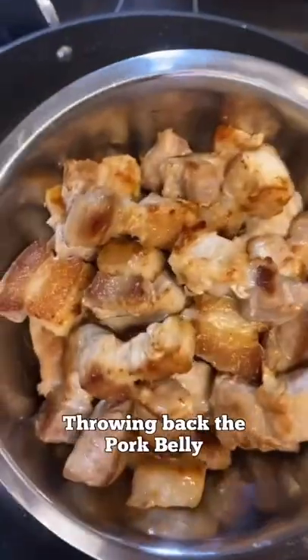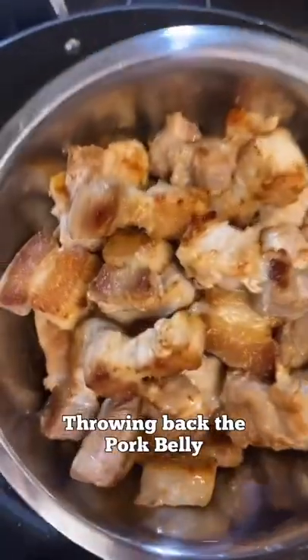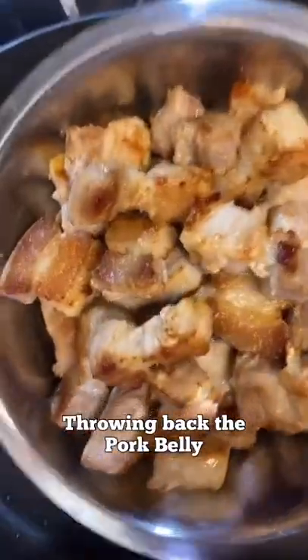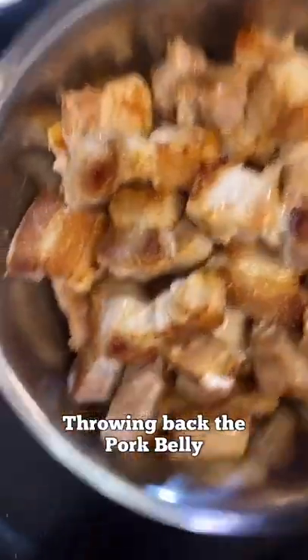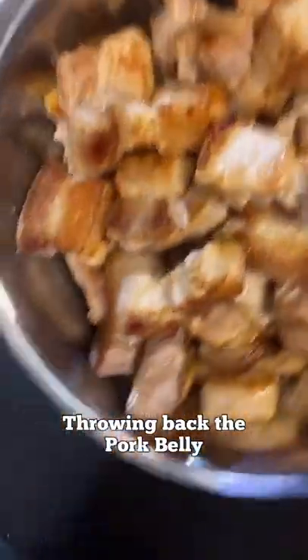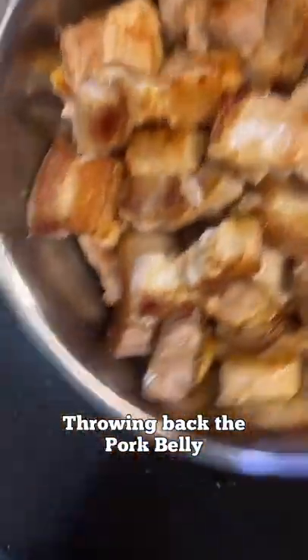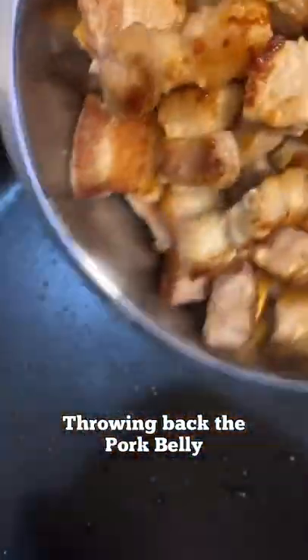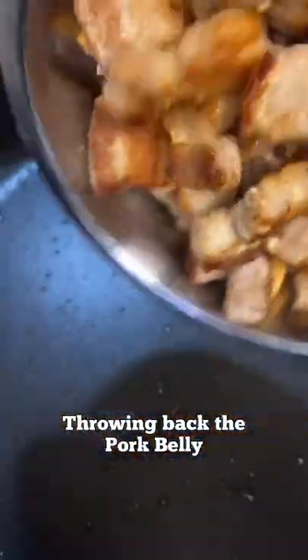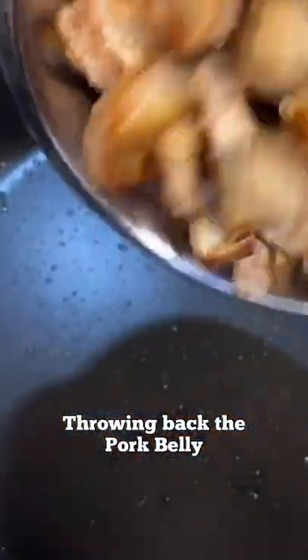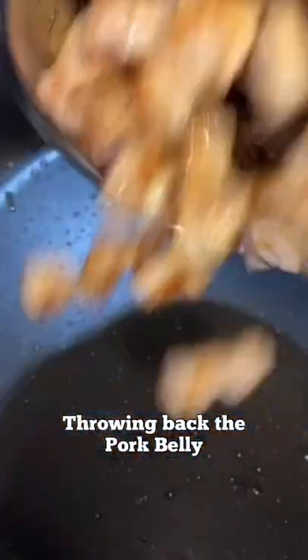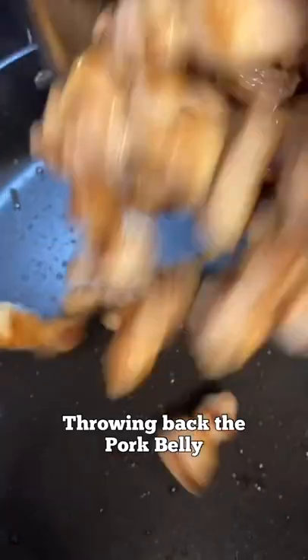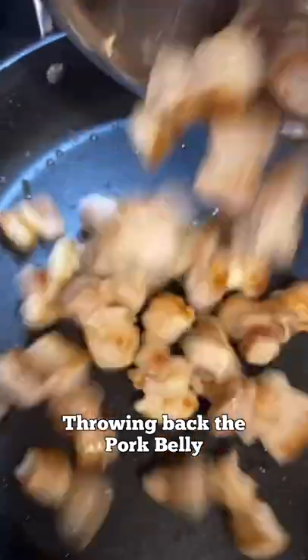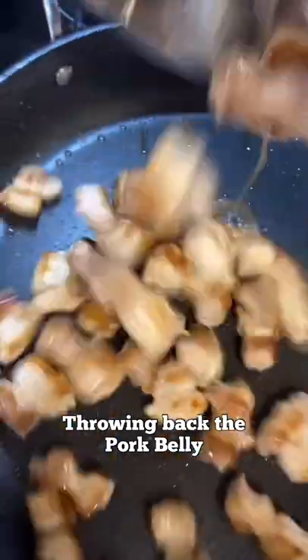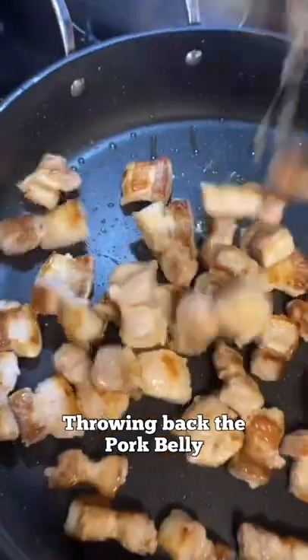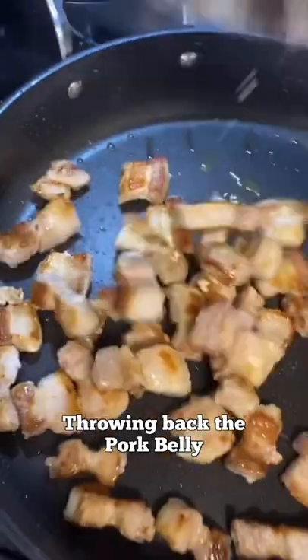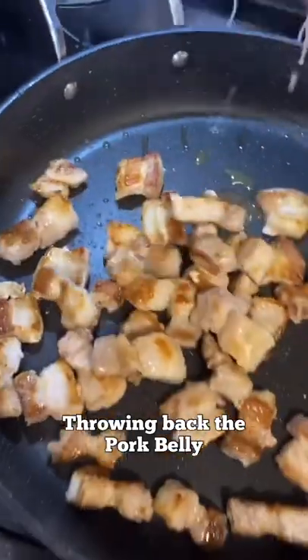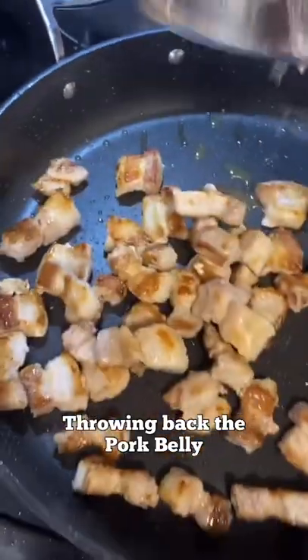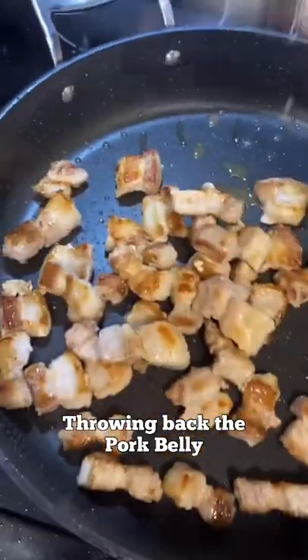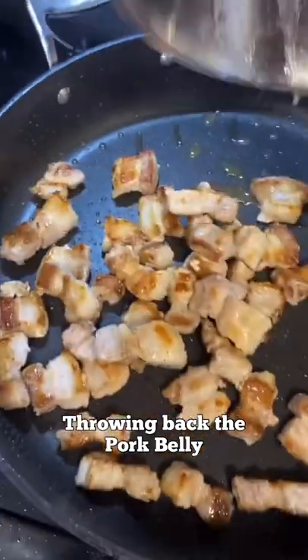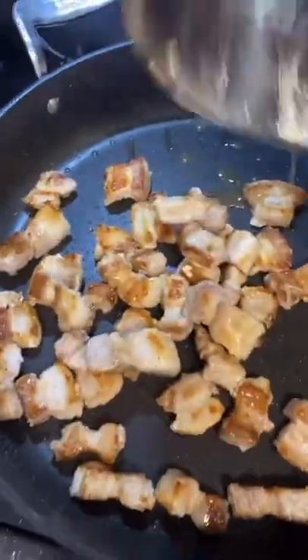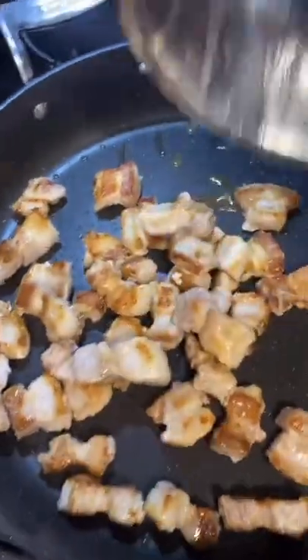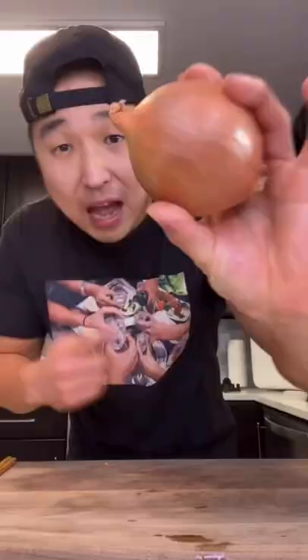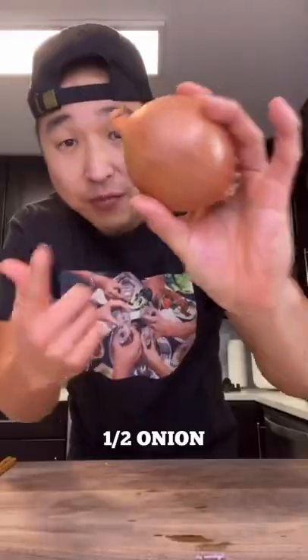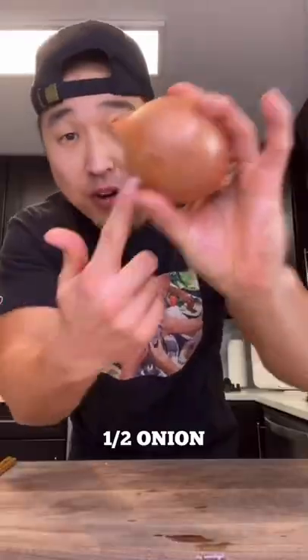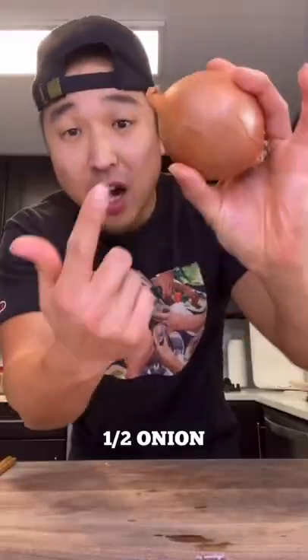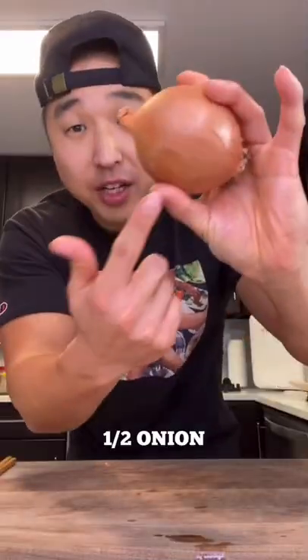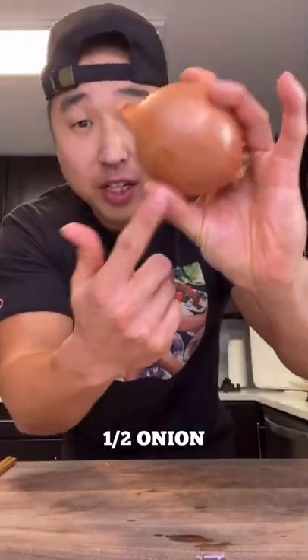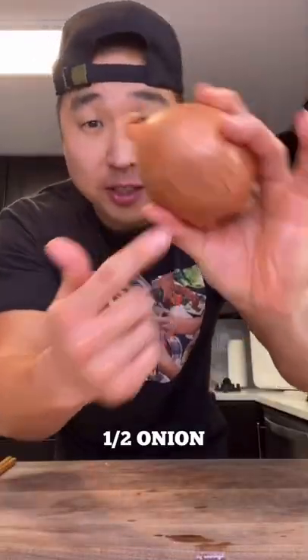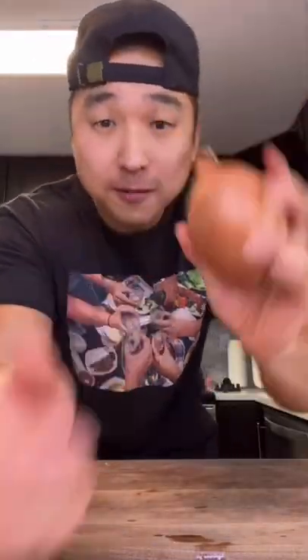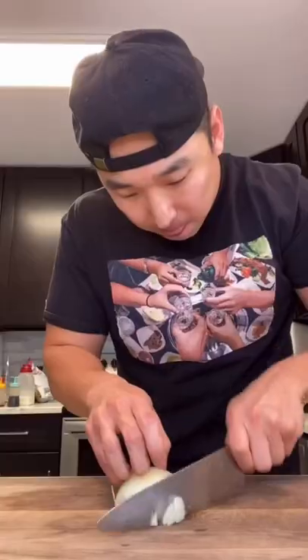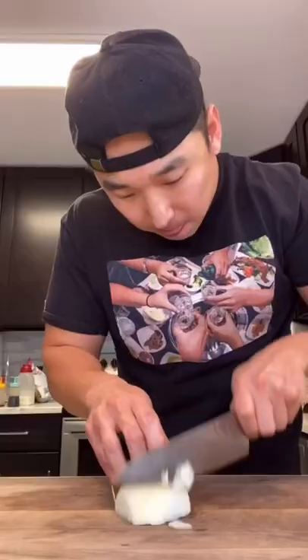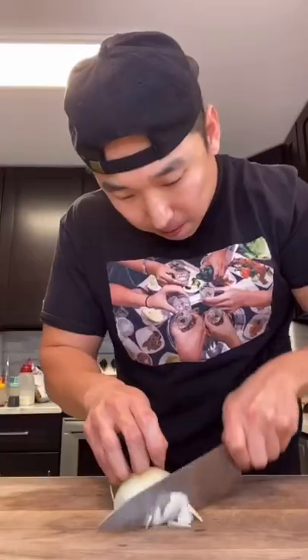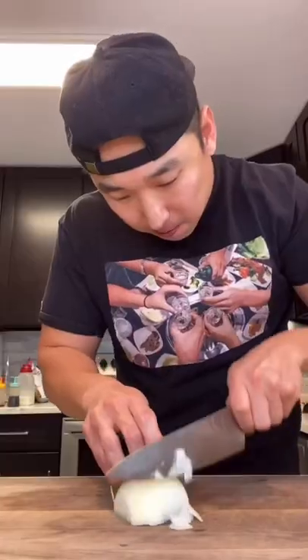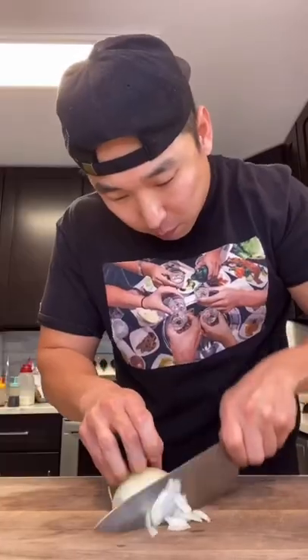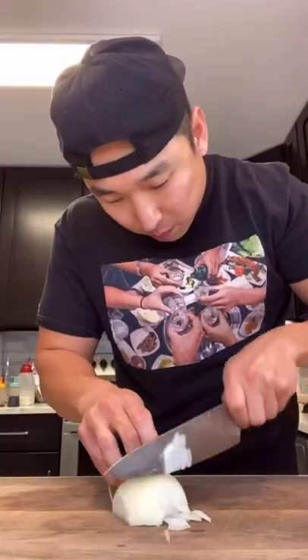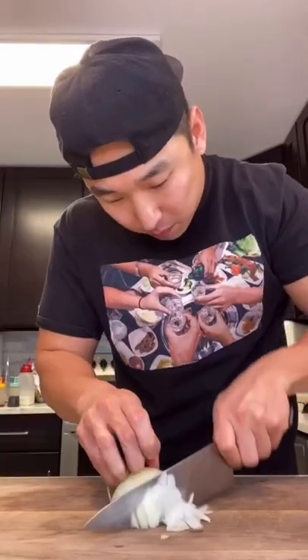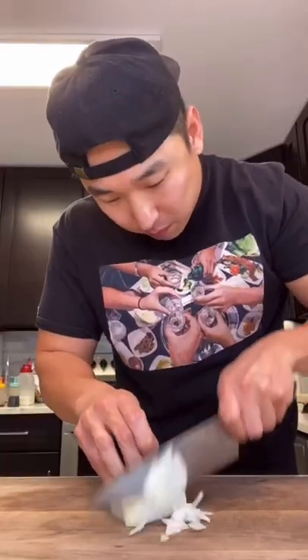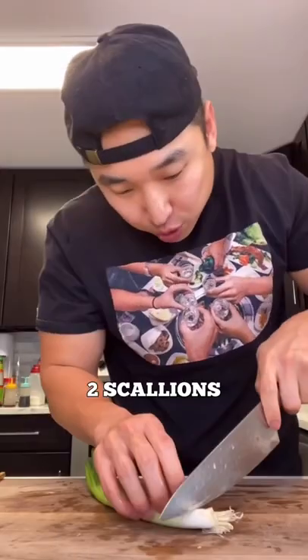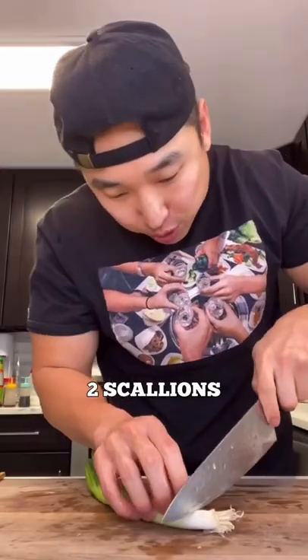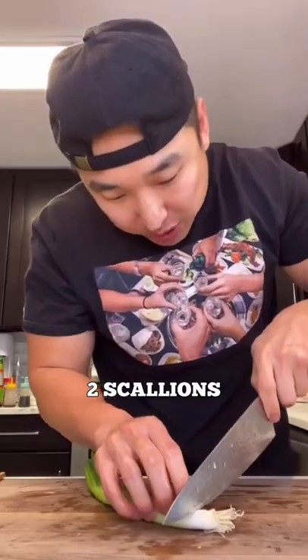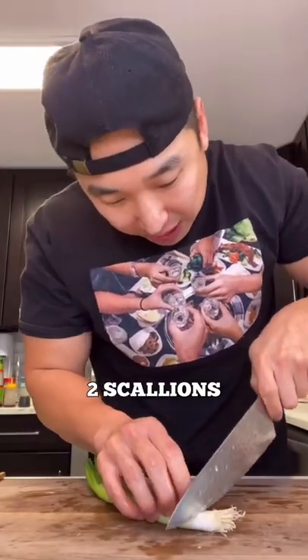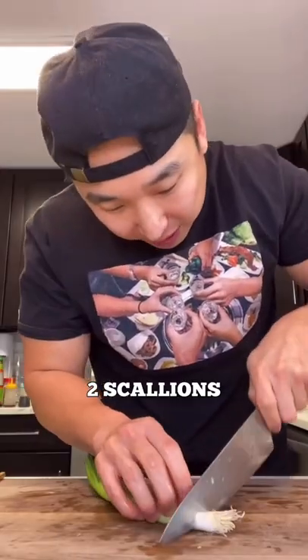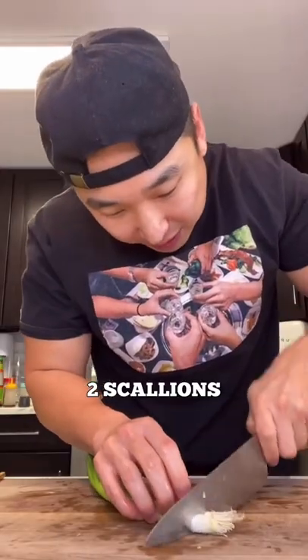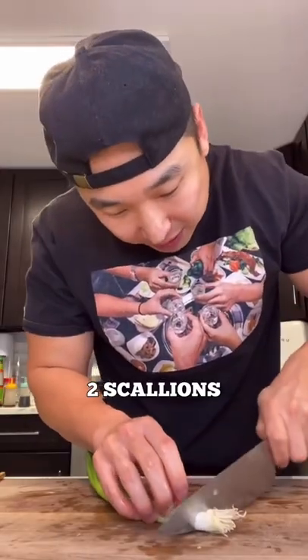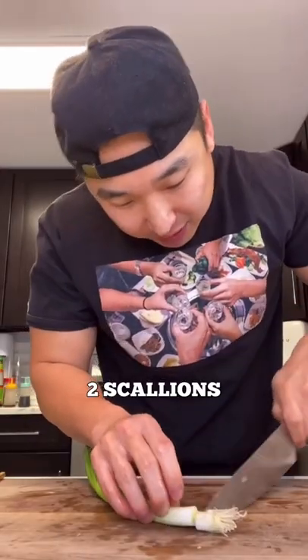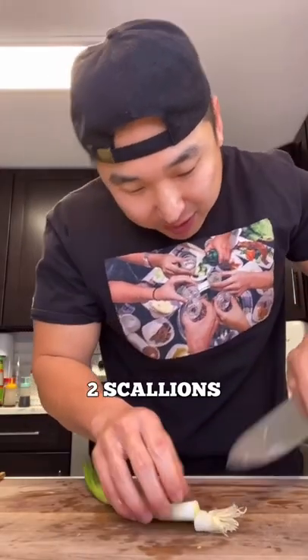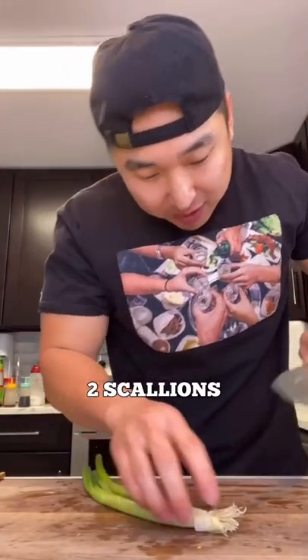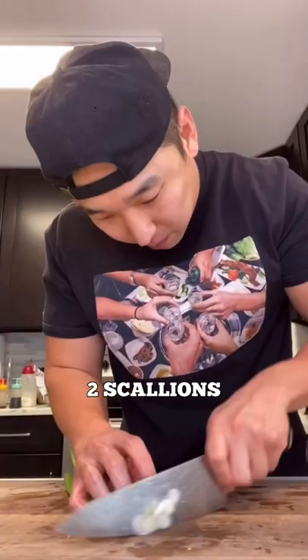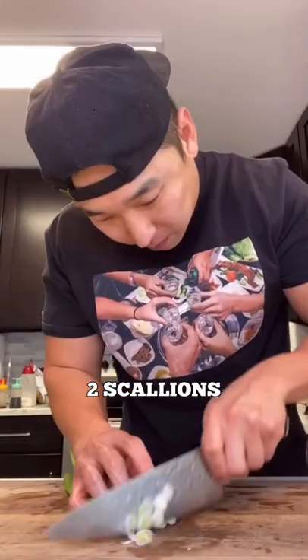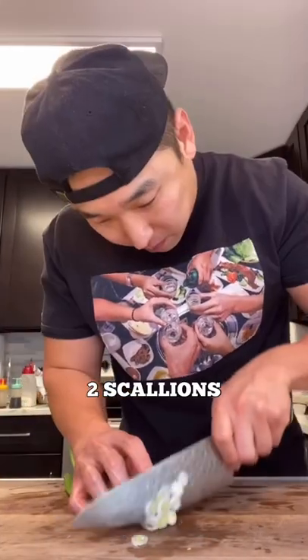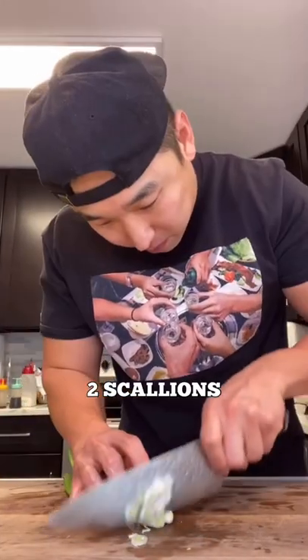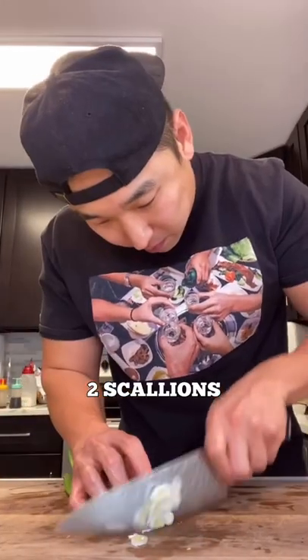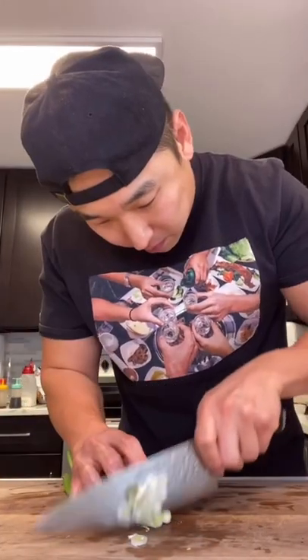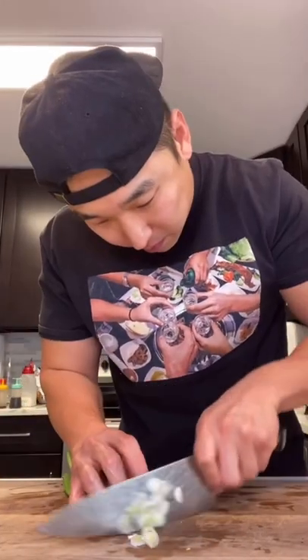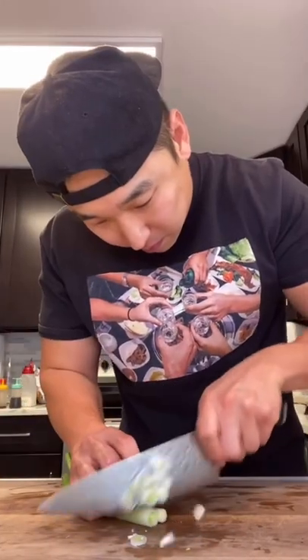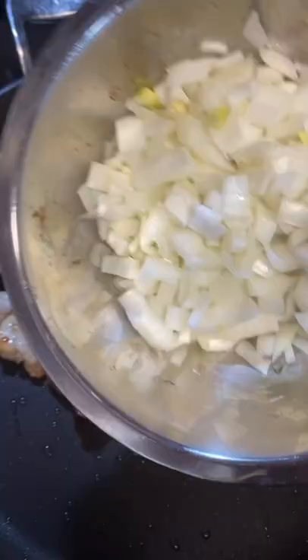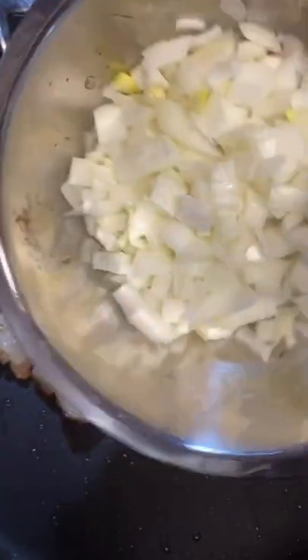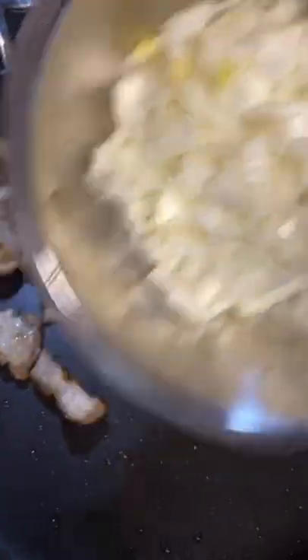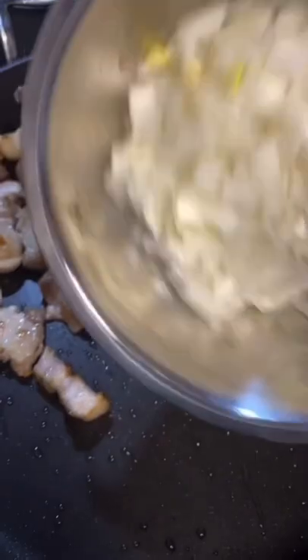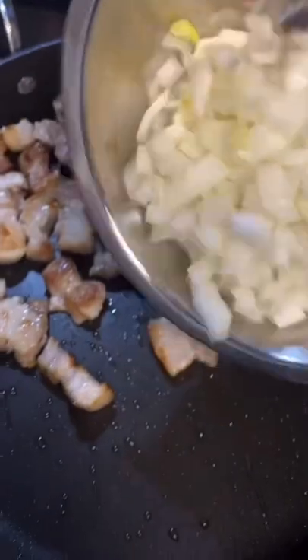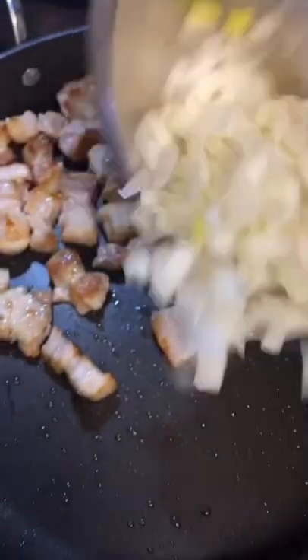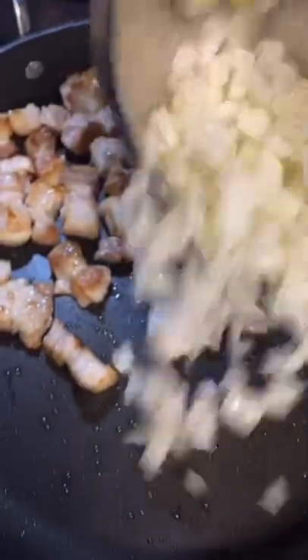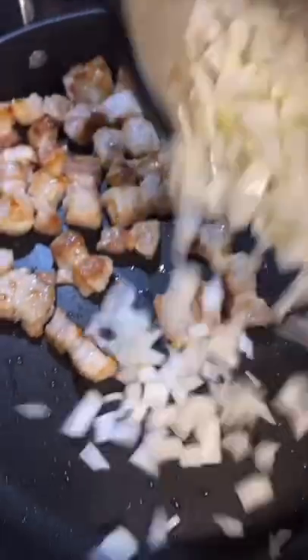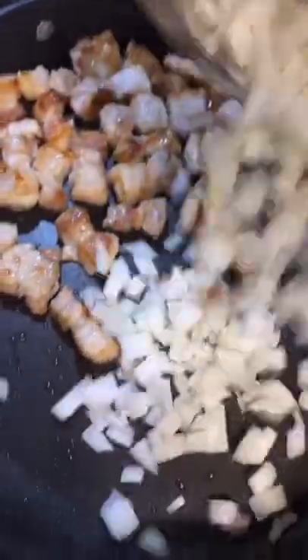Throw the pork belly back in. Half an onion, two scallions — throw in your onion.